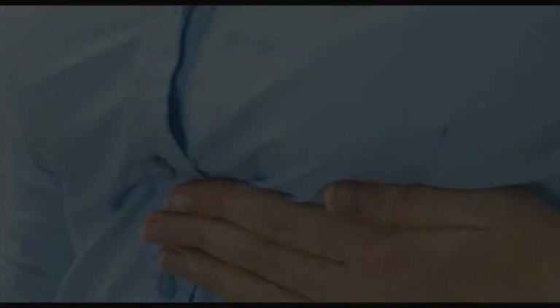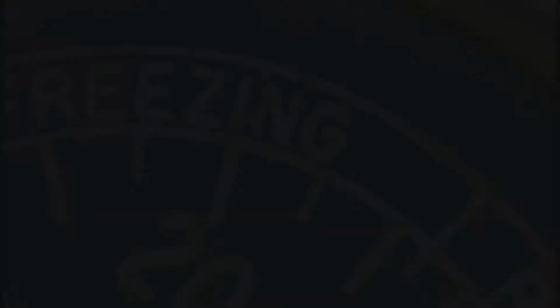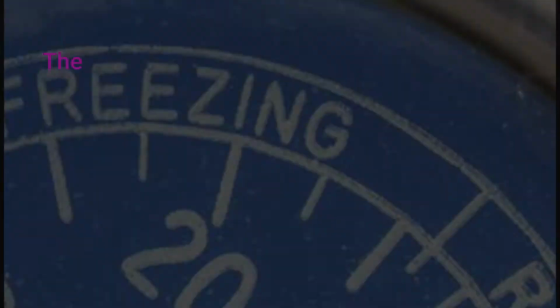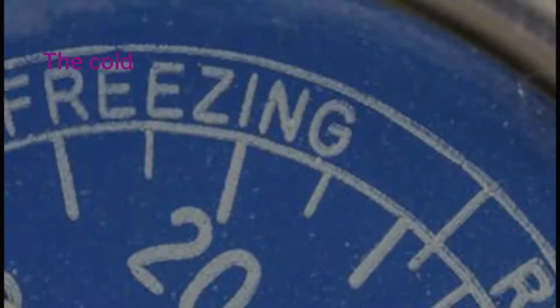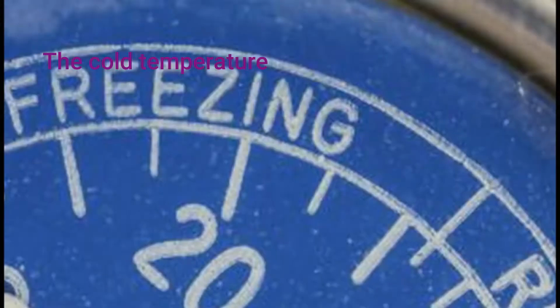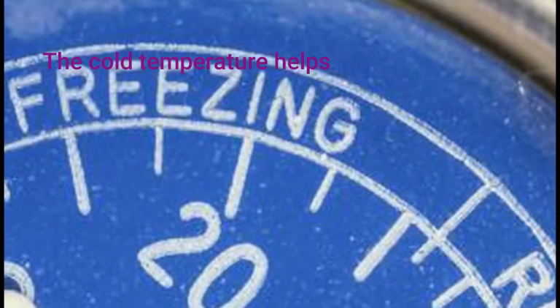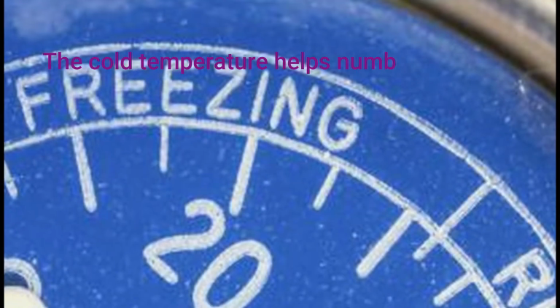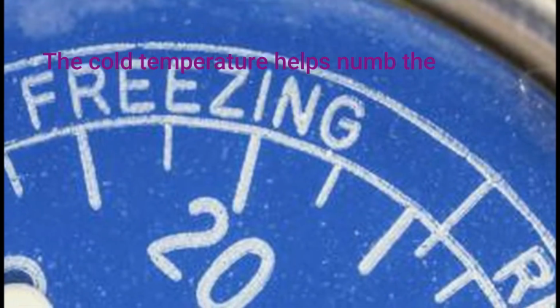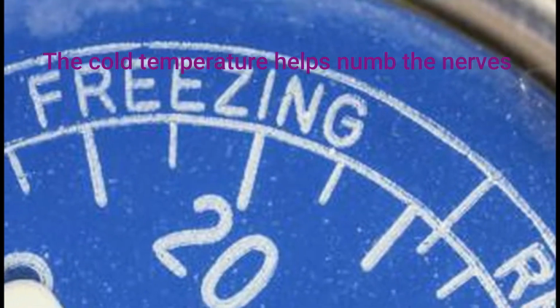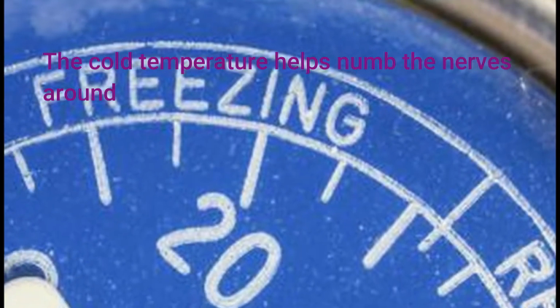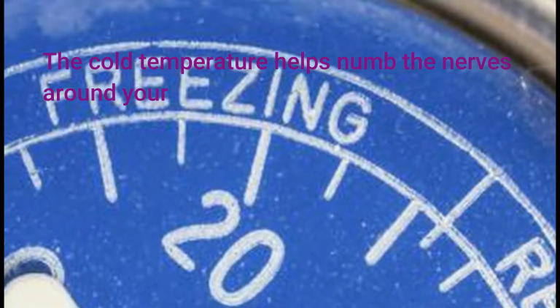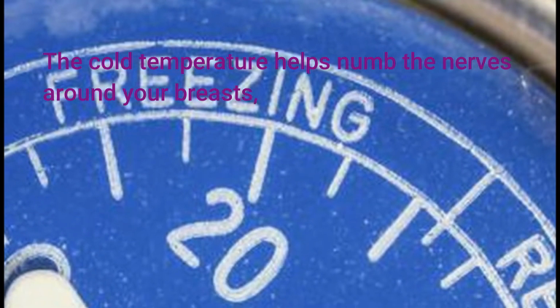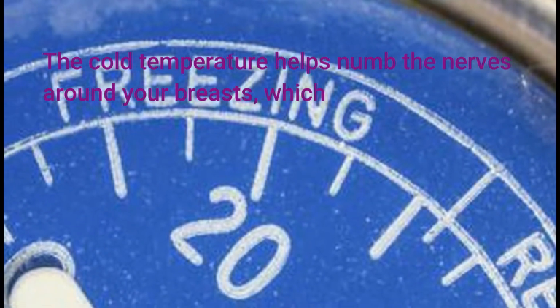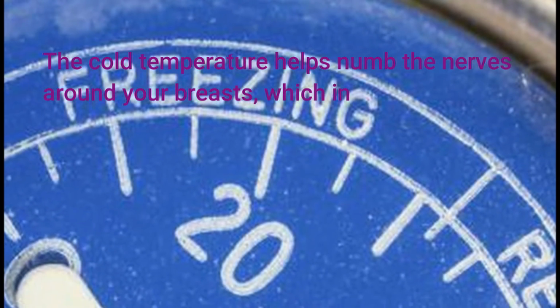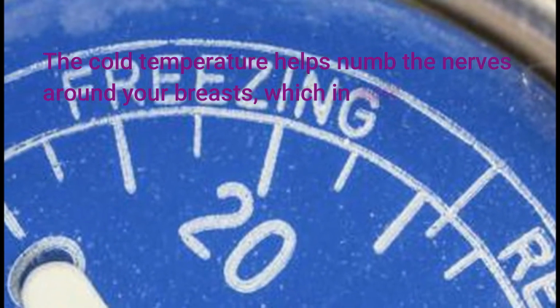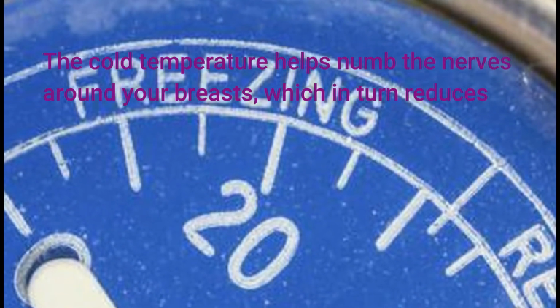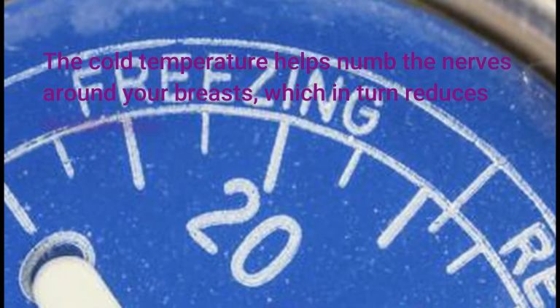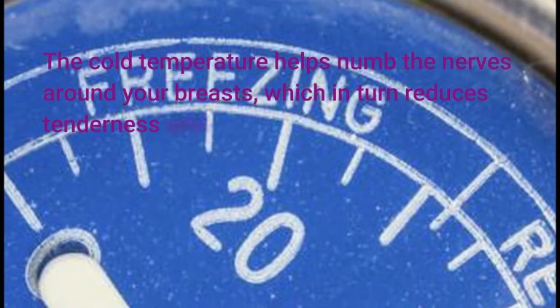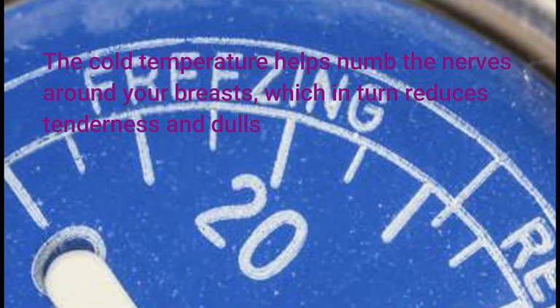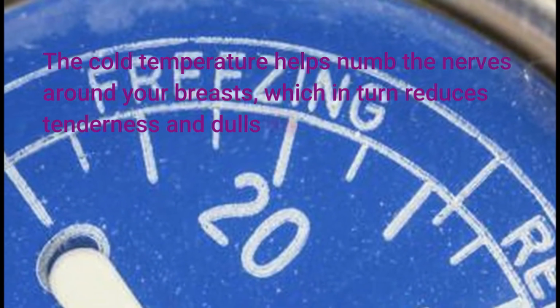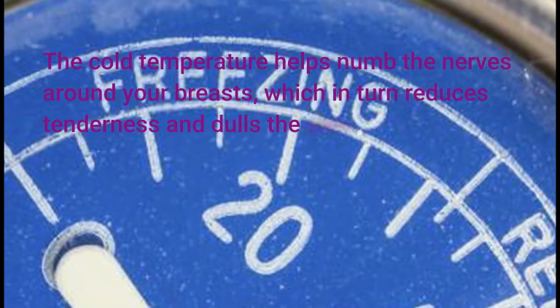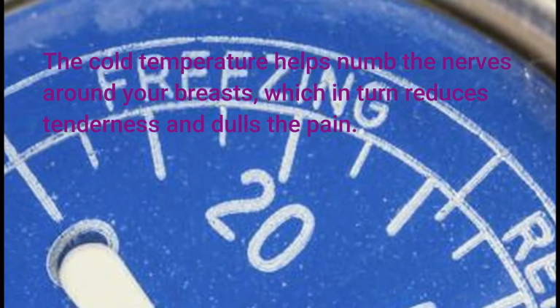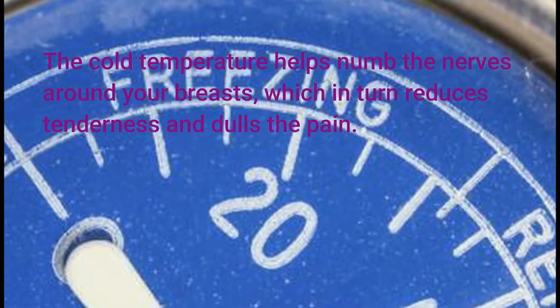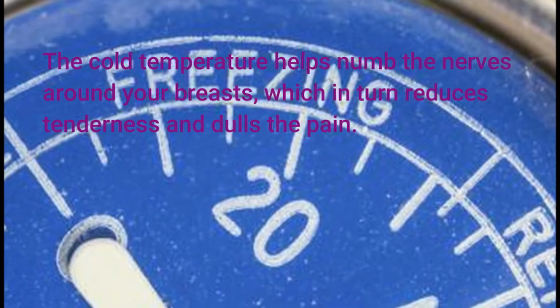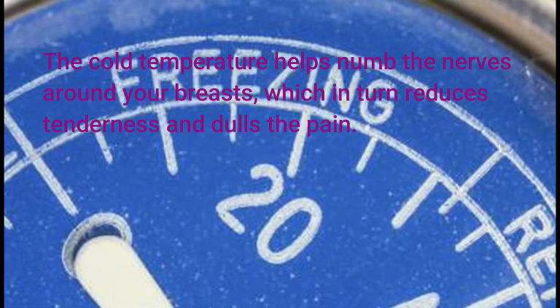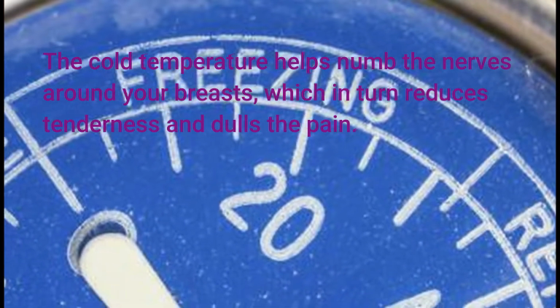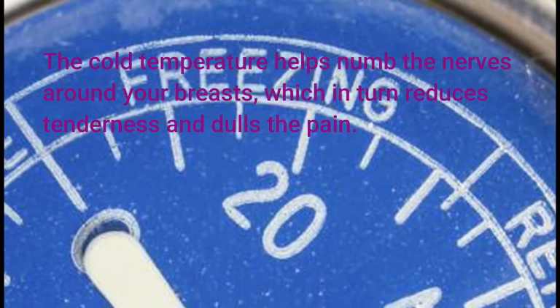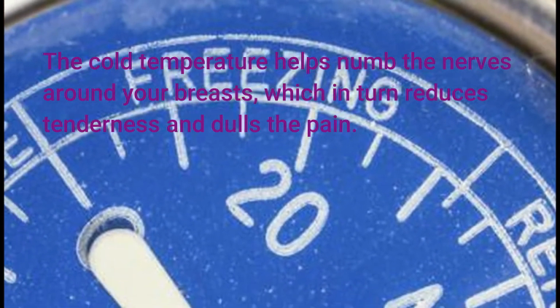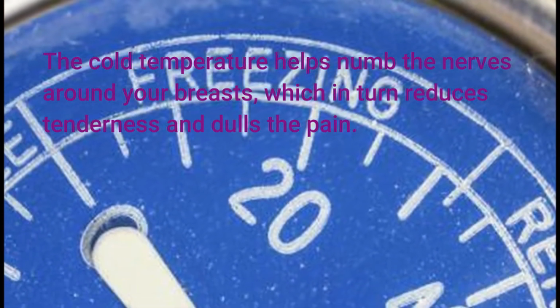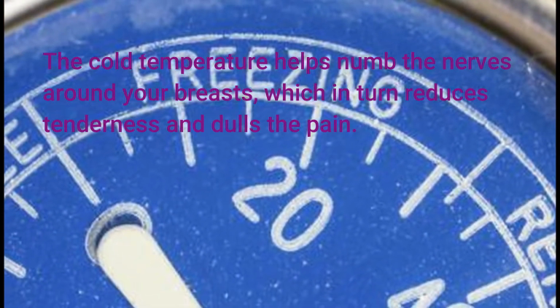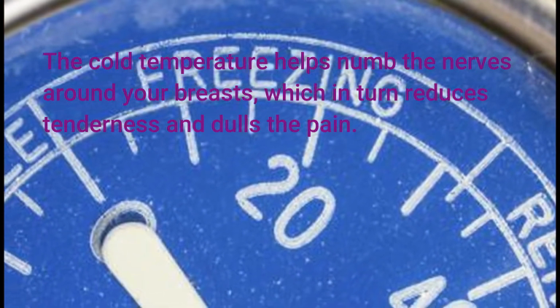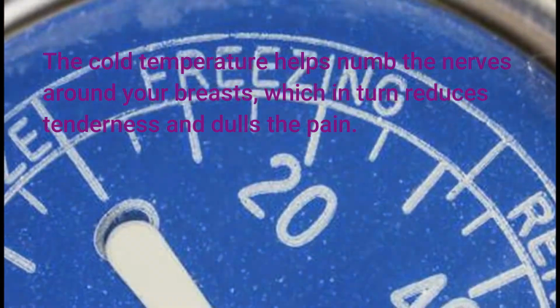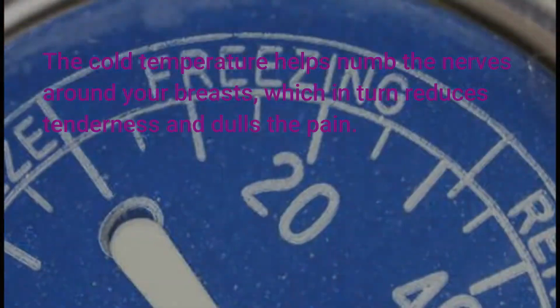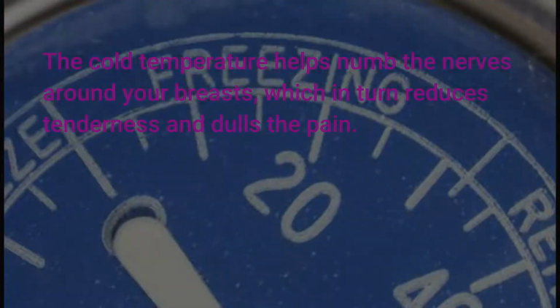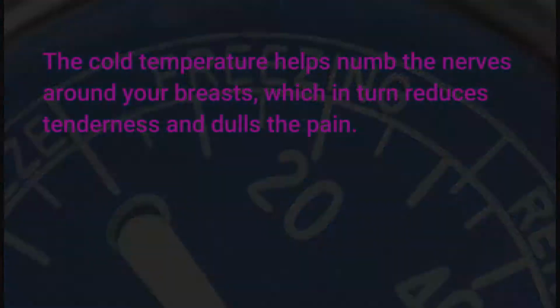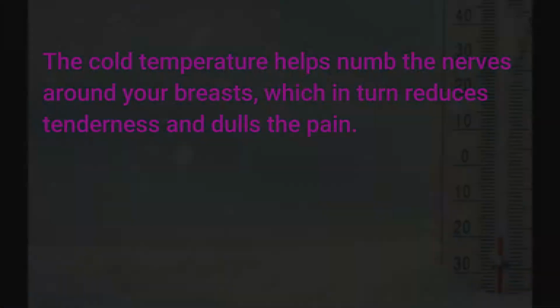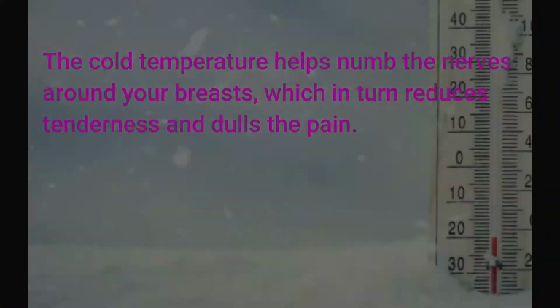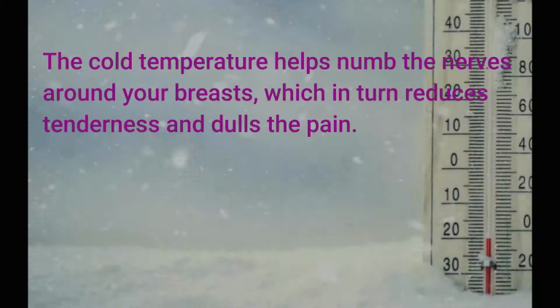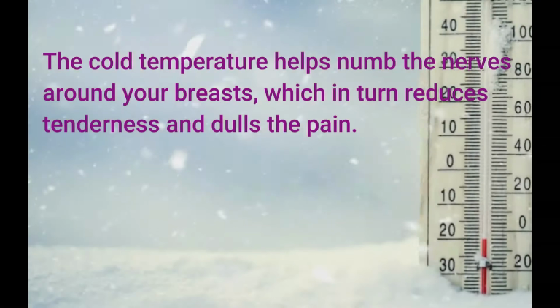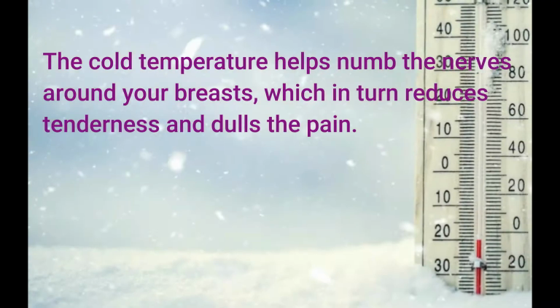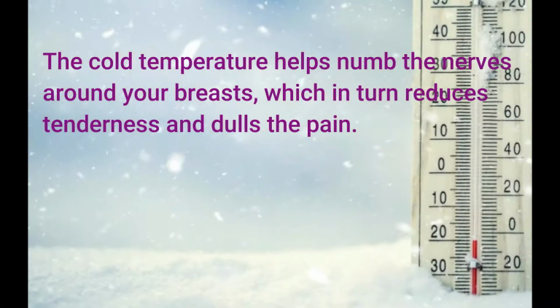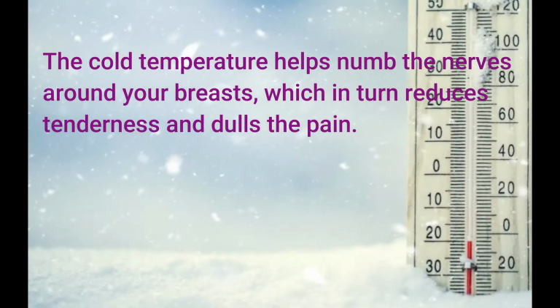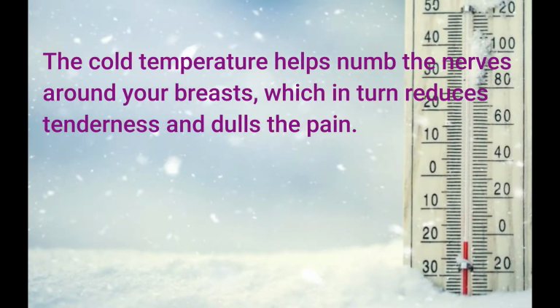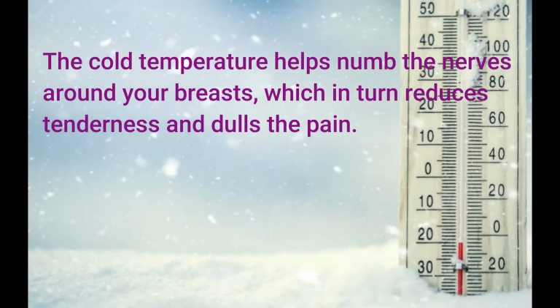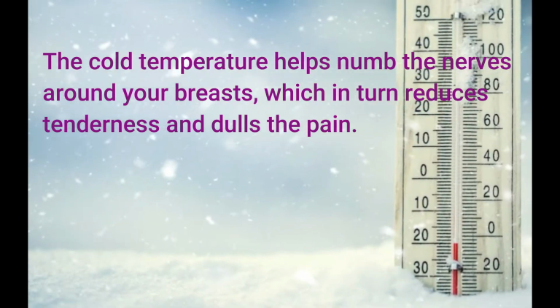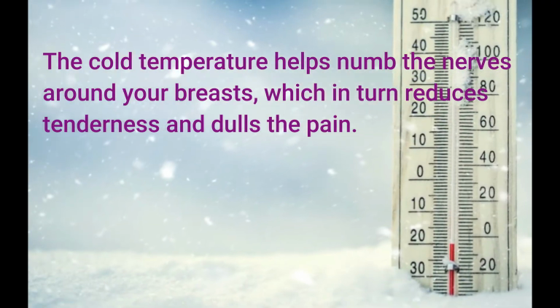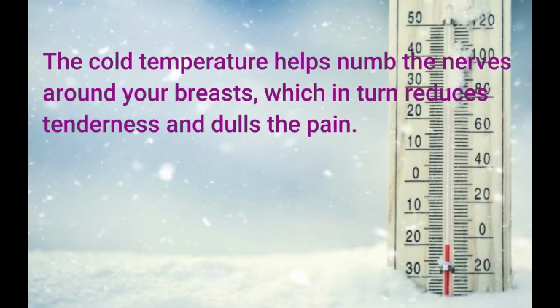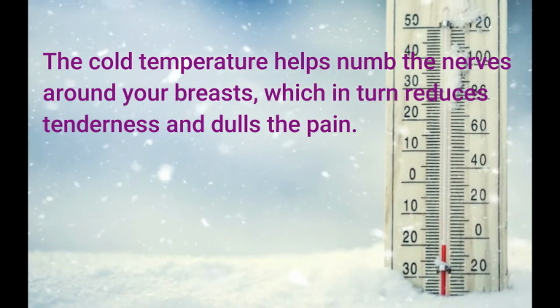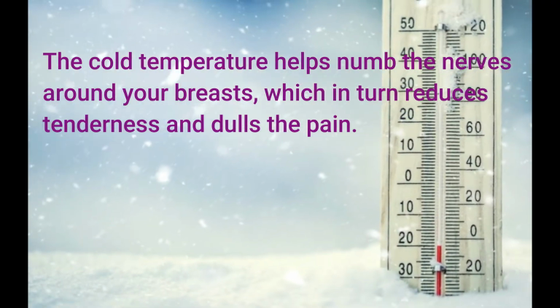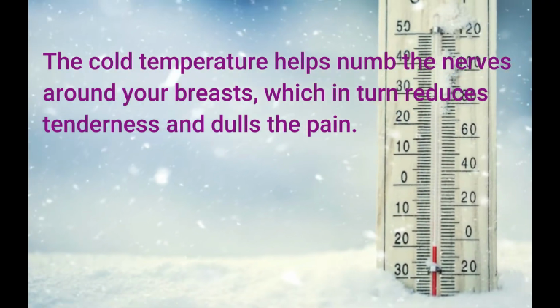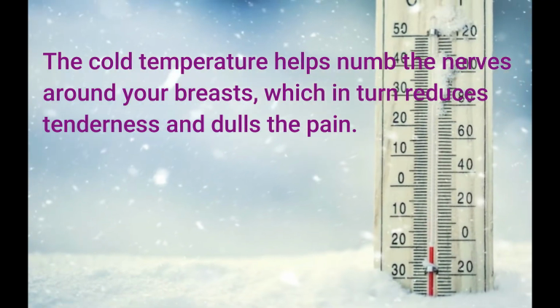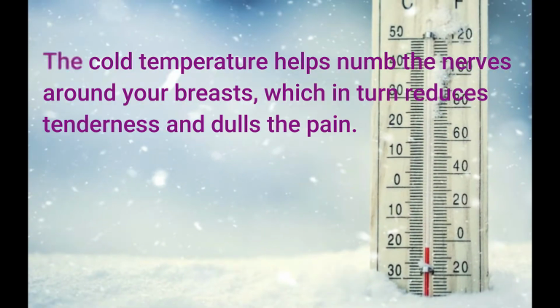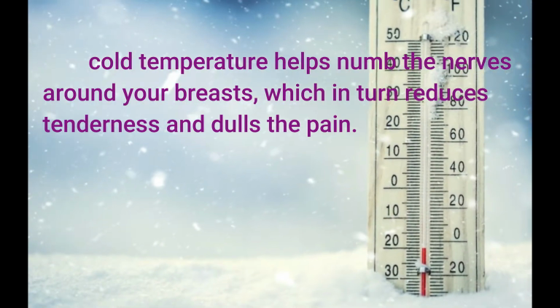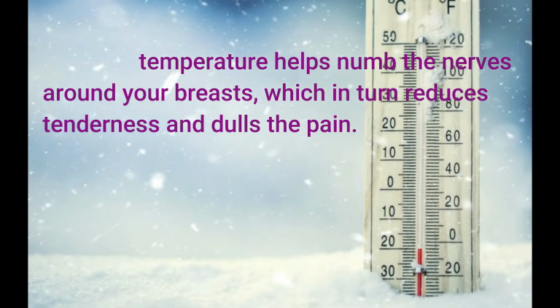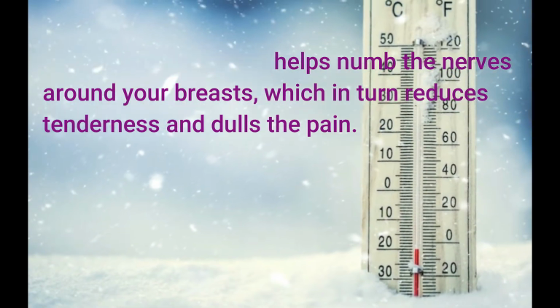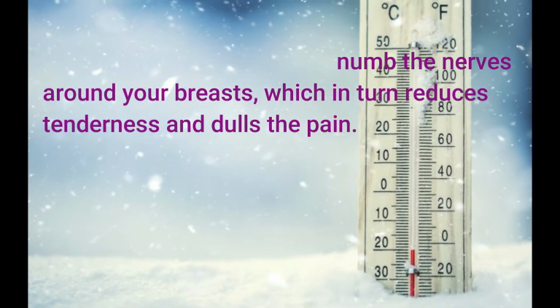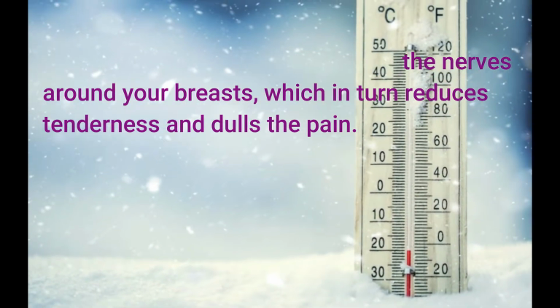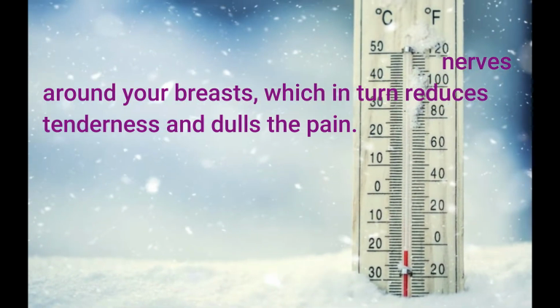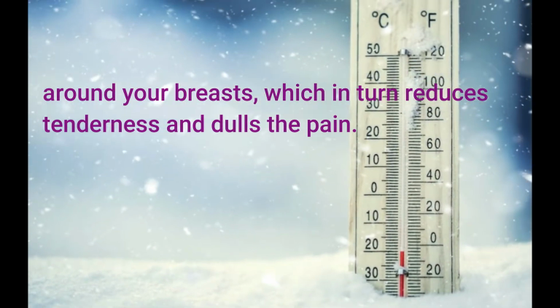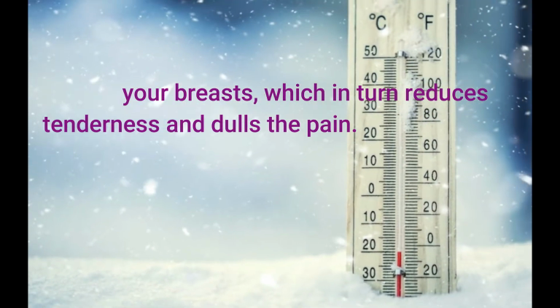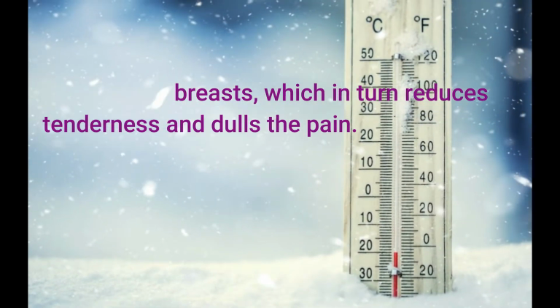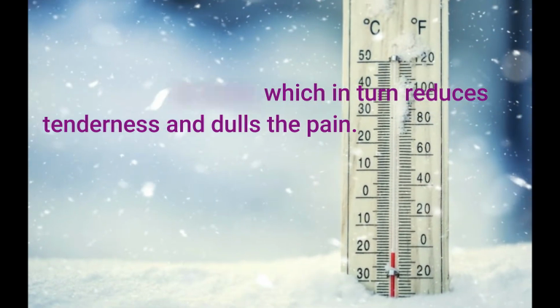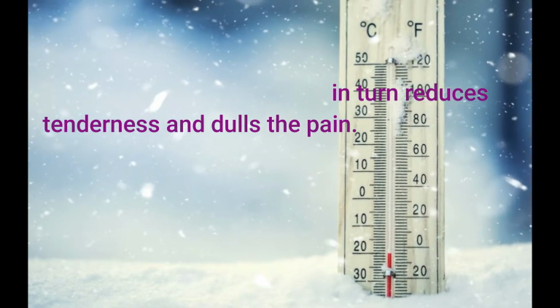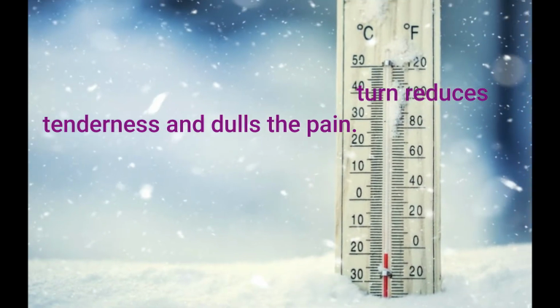The cold temperature helps numb the nerves around your breasts, which in turn reduces tenderness and dulls the pain.